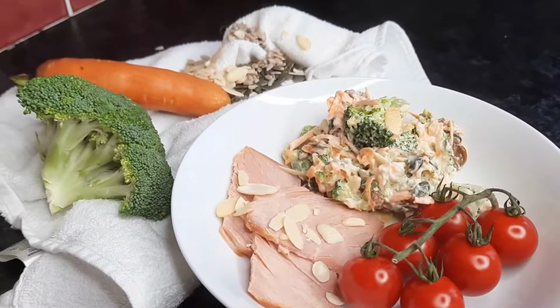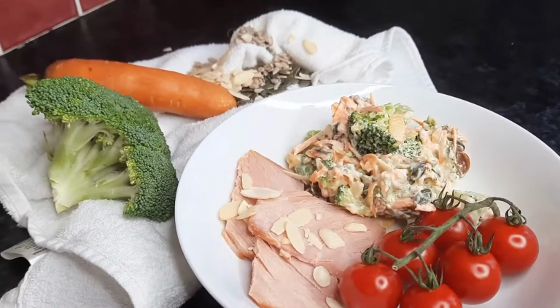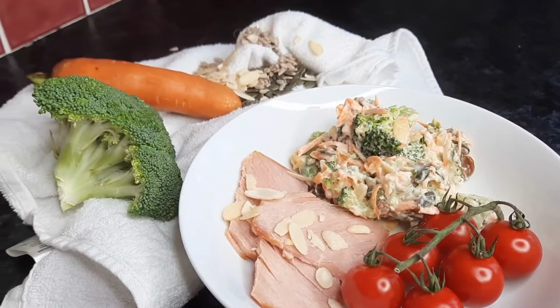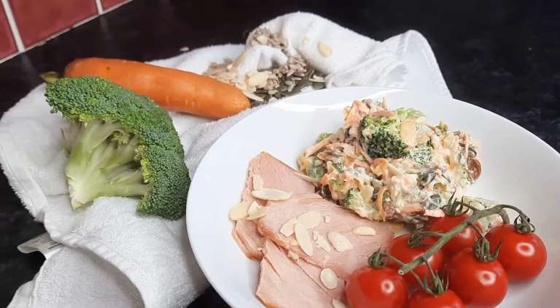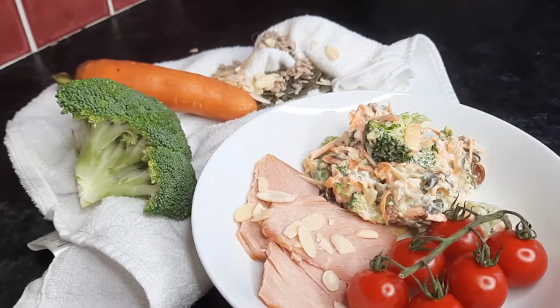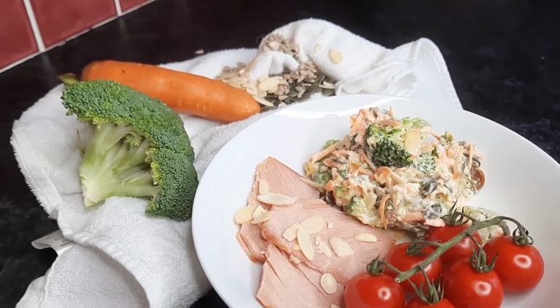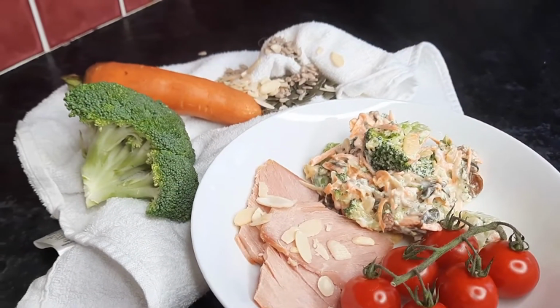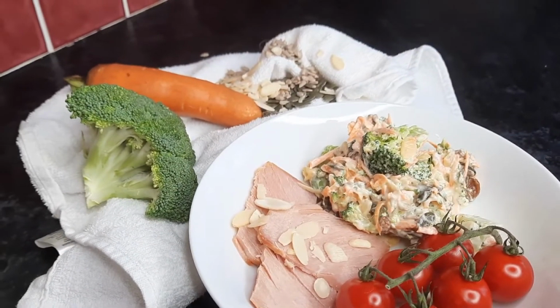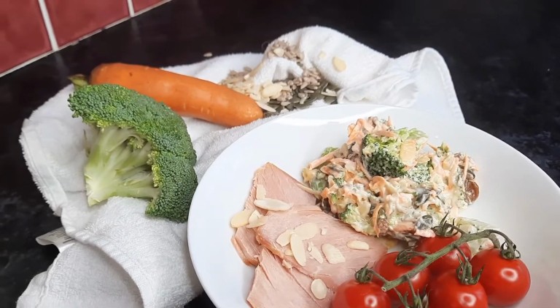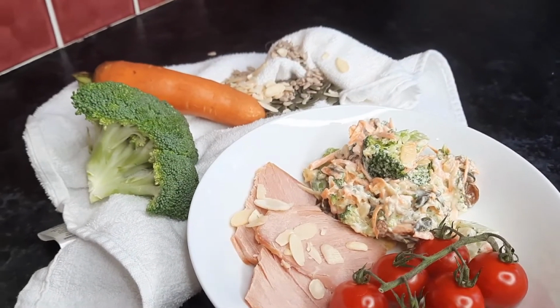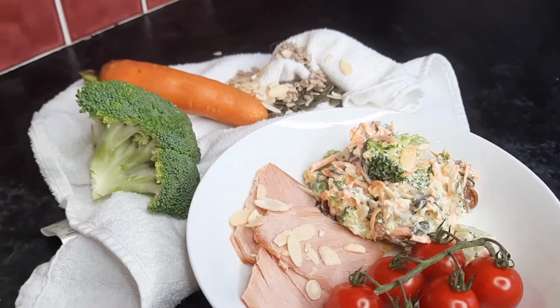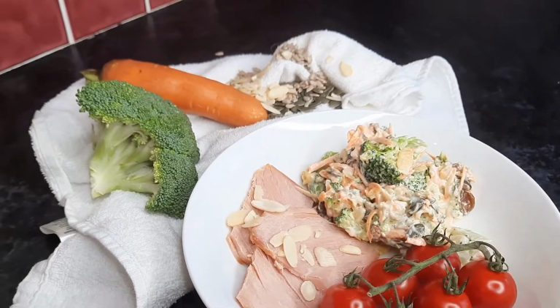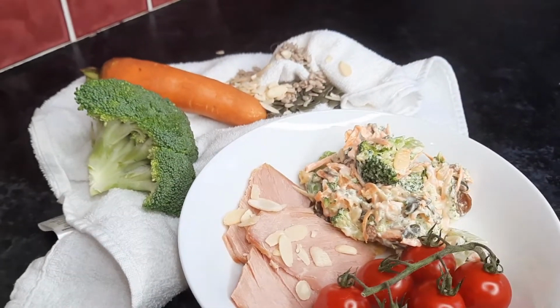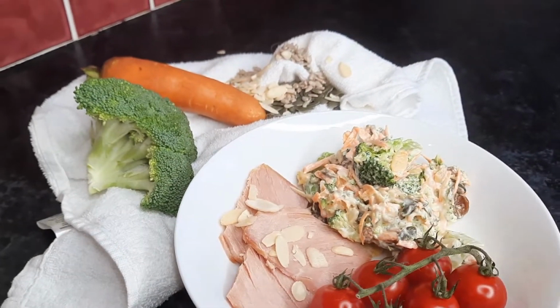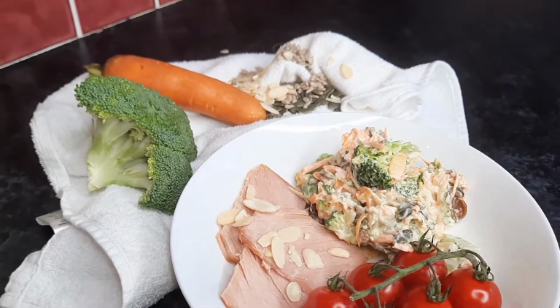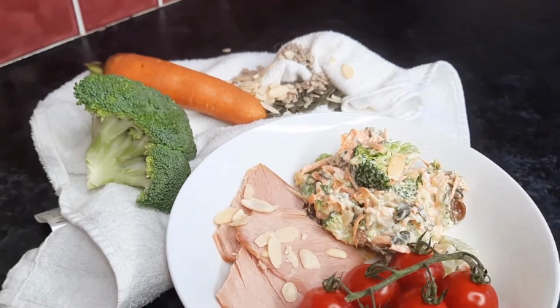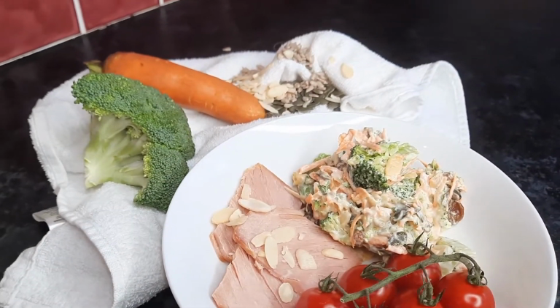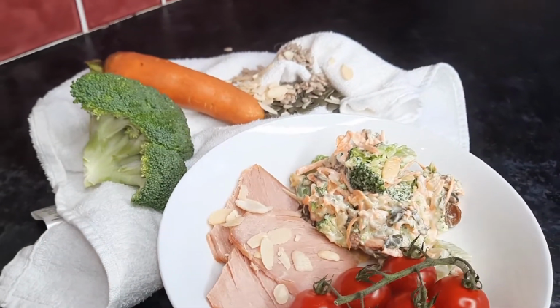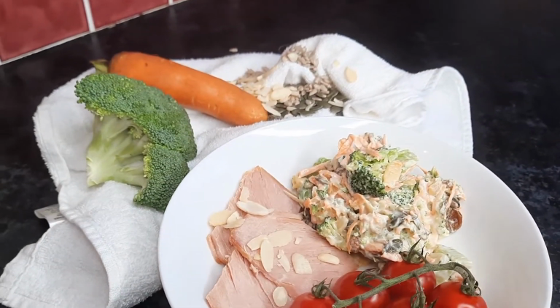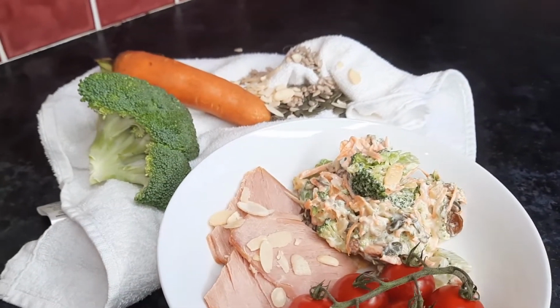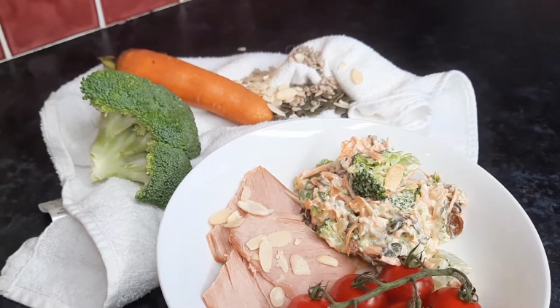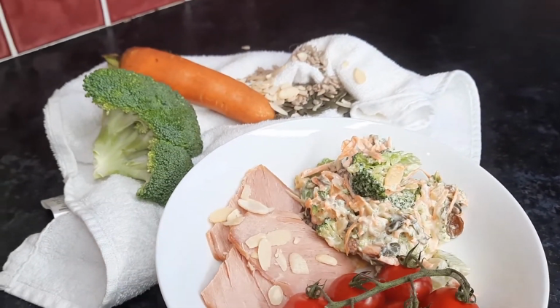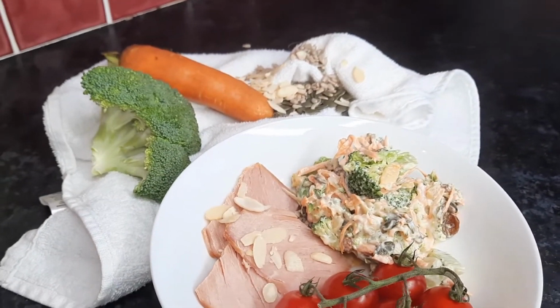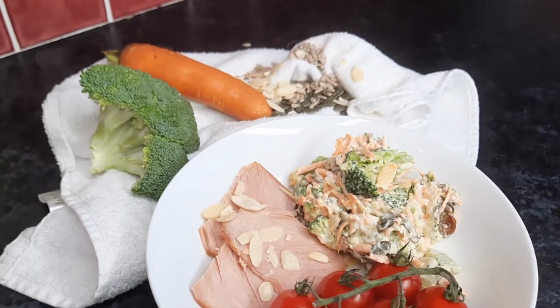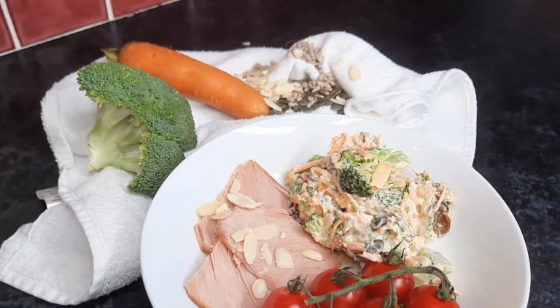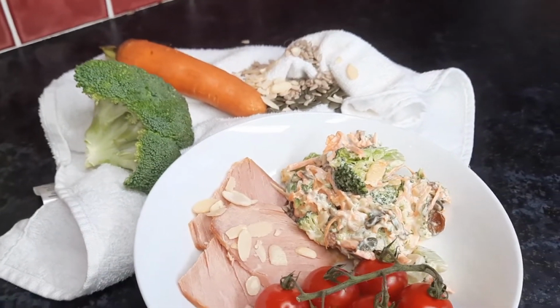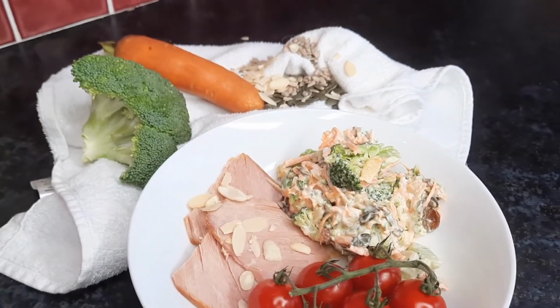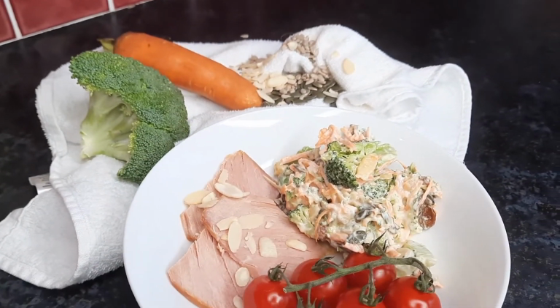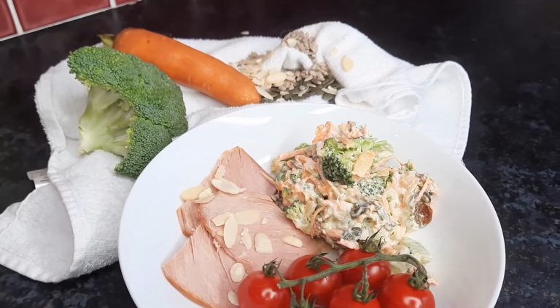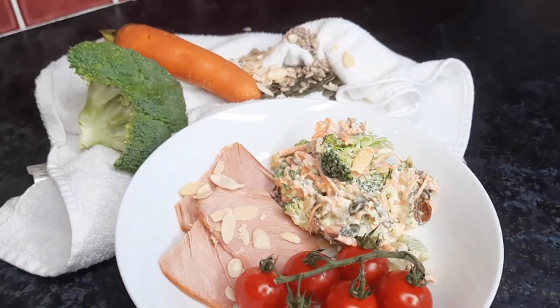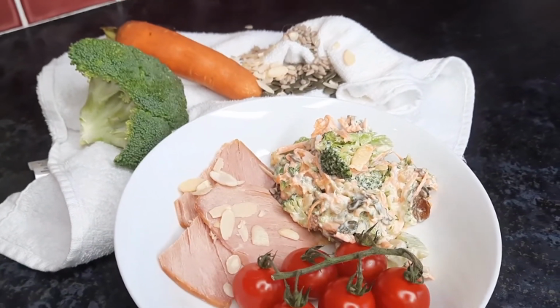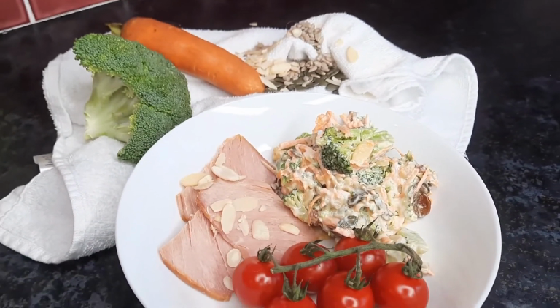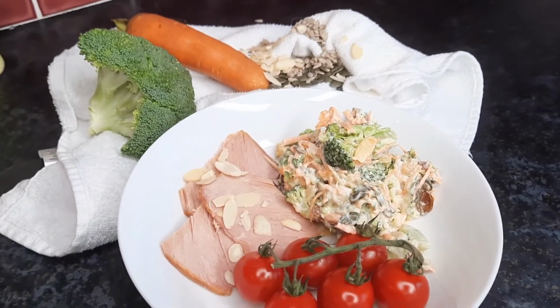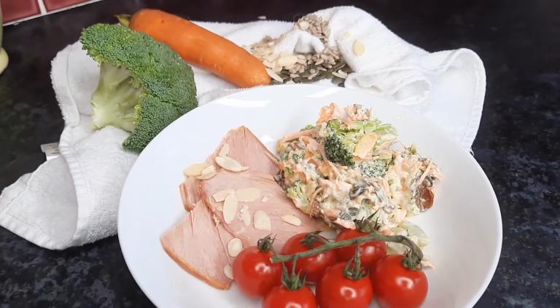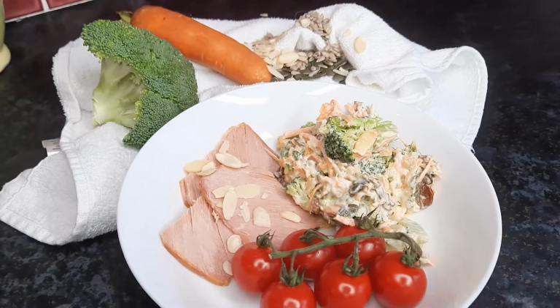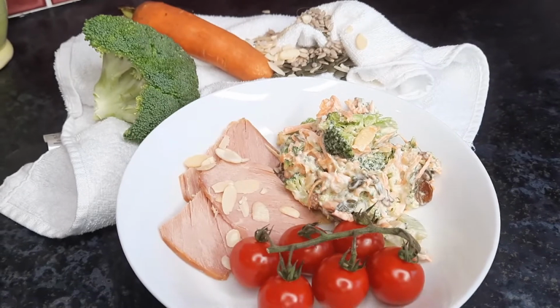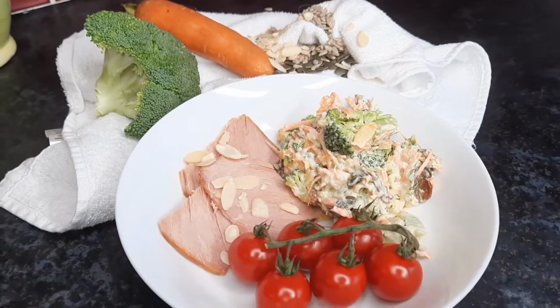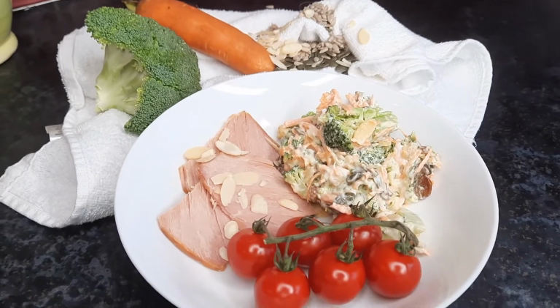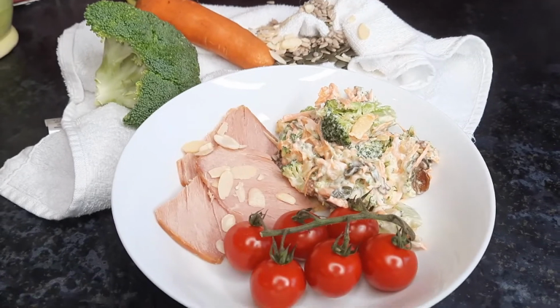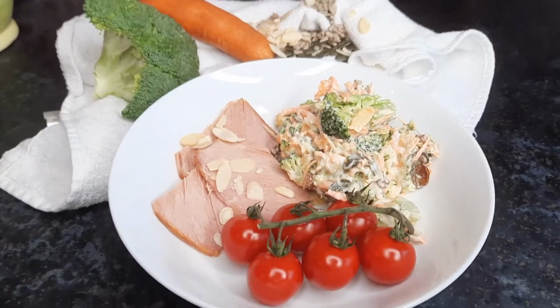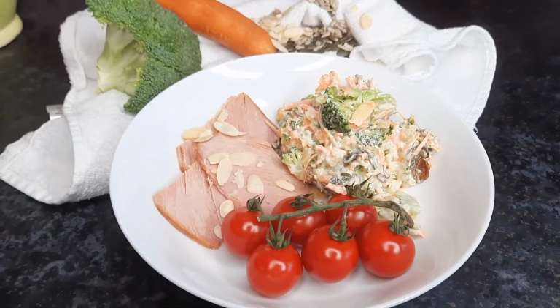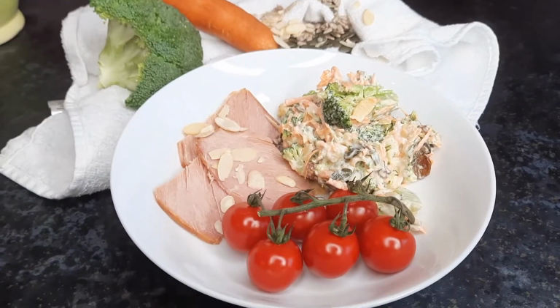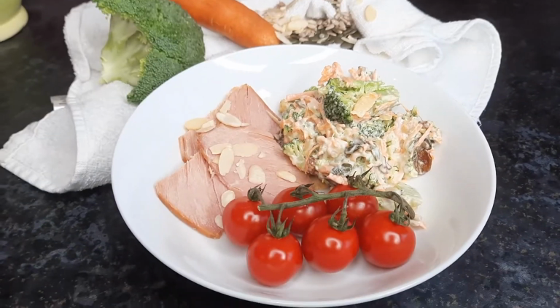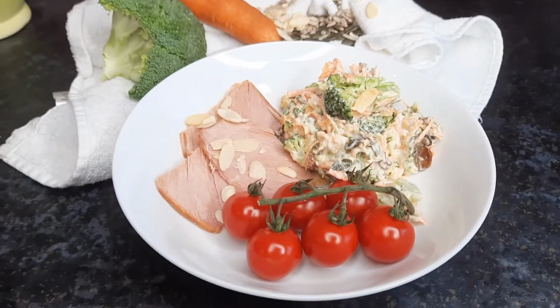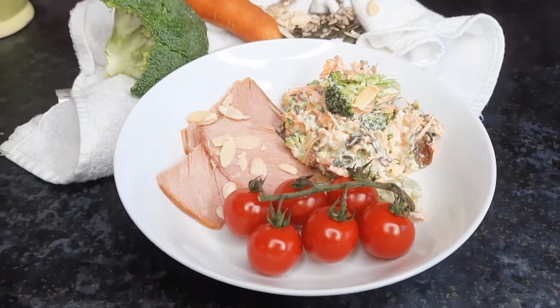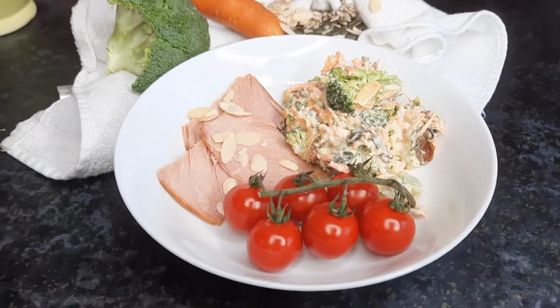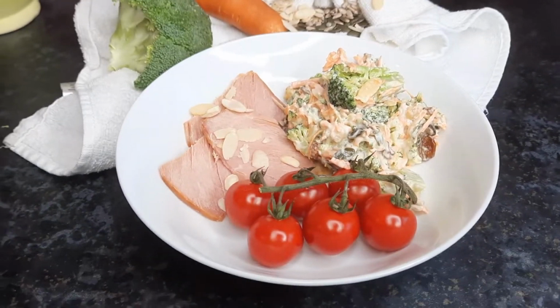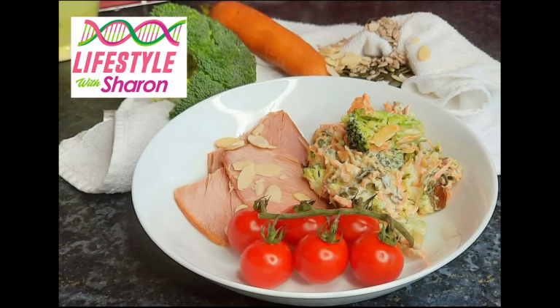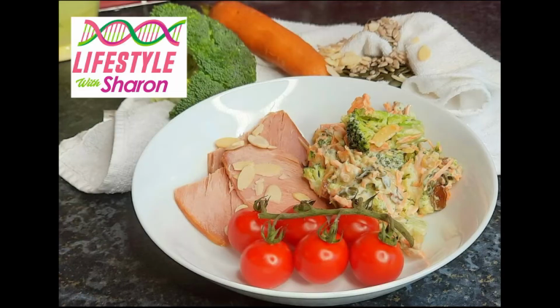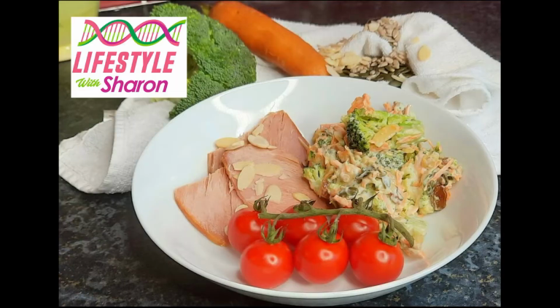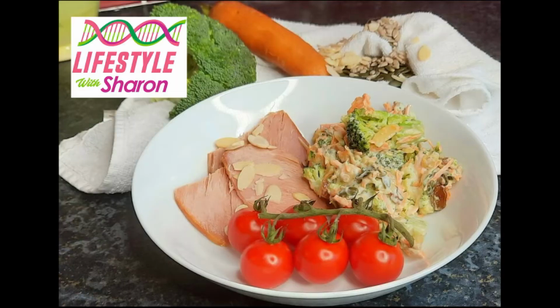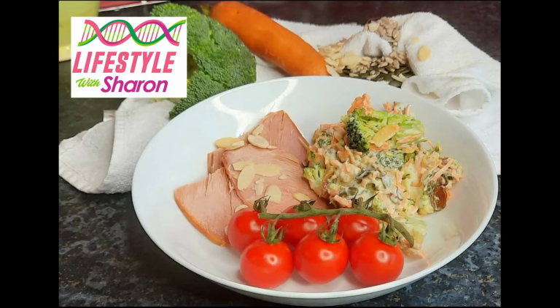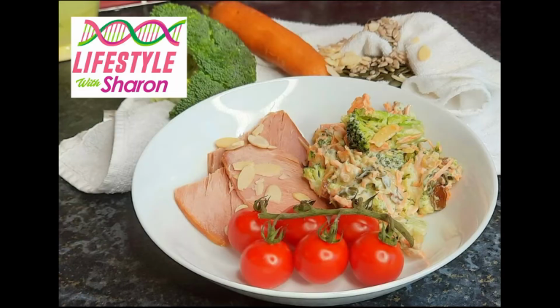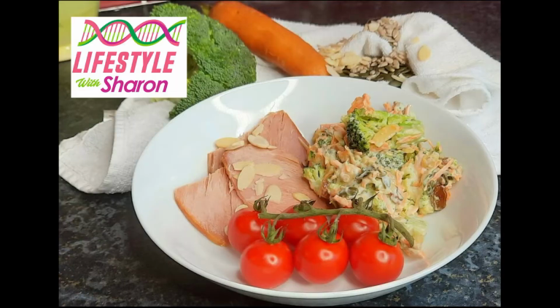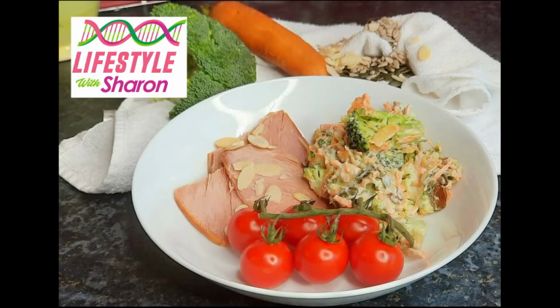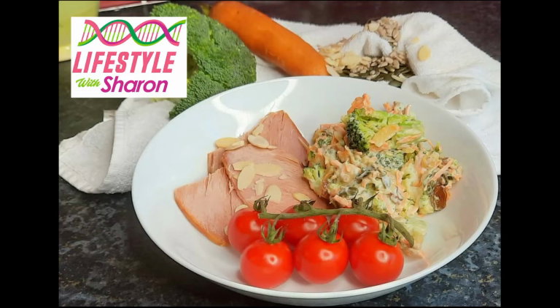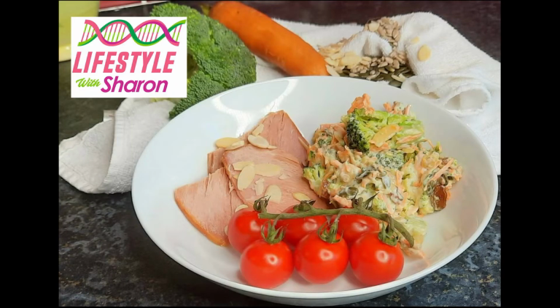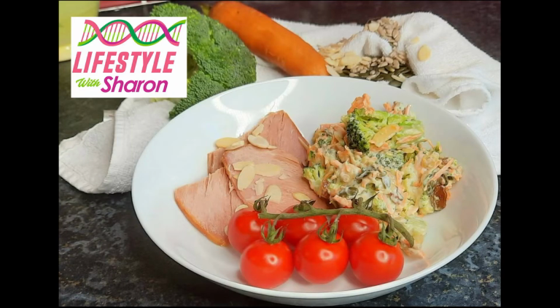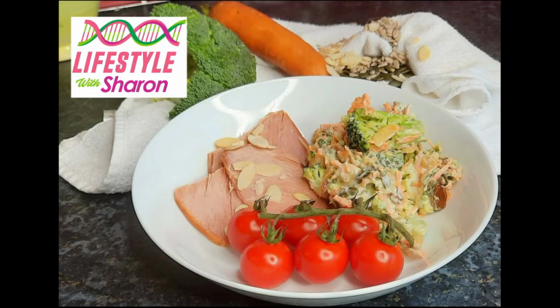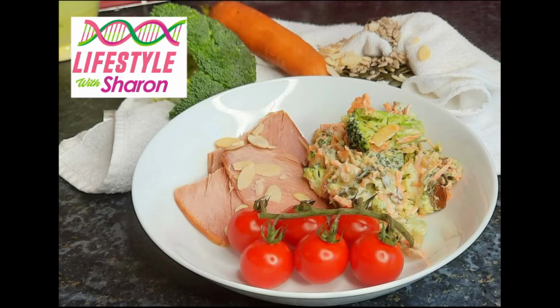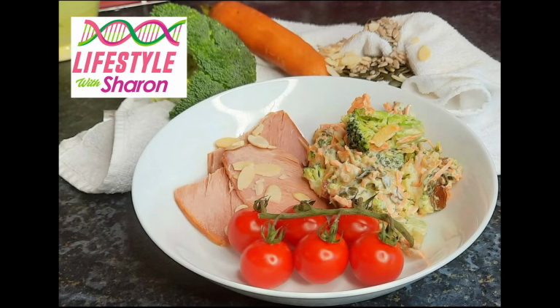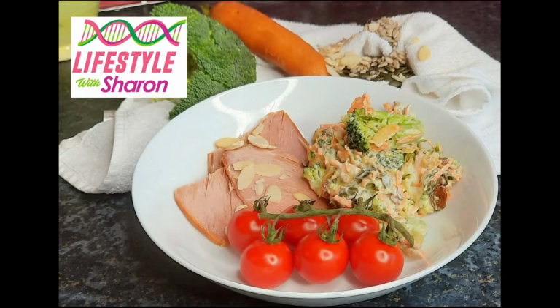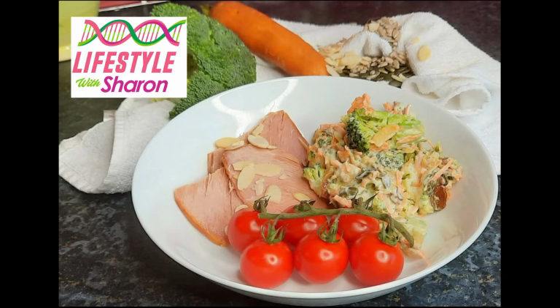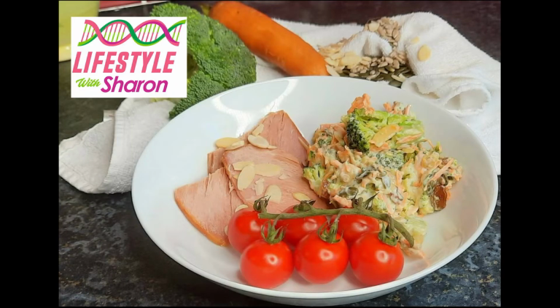I hope you've enjoyed learning how to make this broccoli salad. Don't forget to subscribe so you can see more lovely videos.